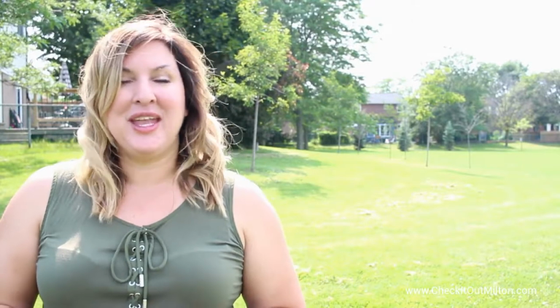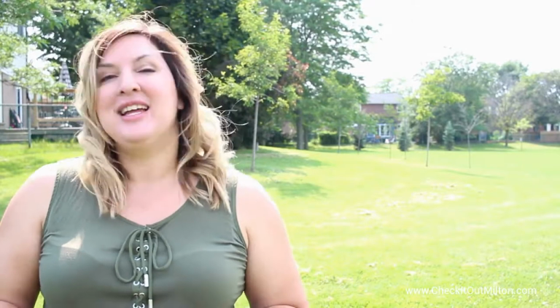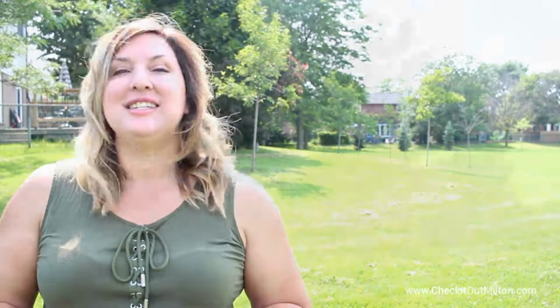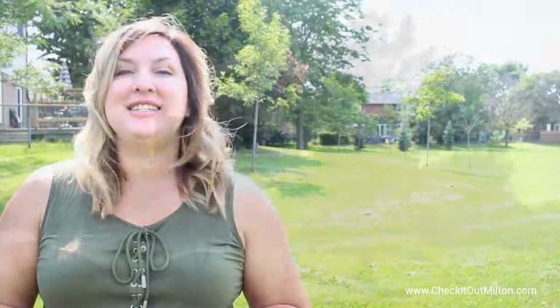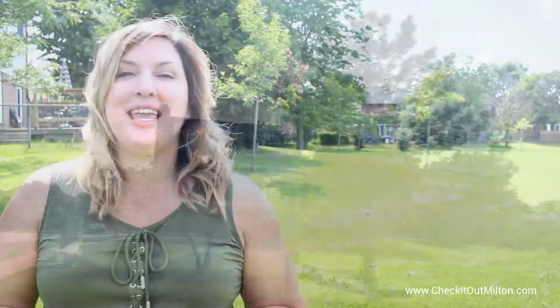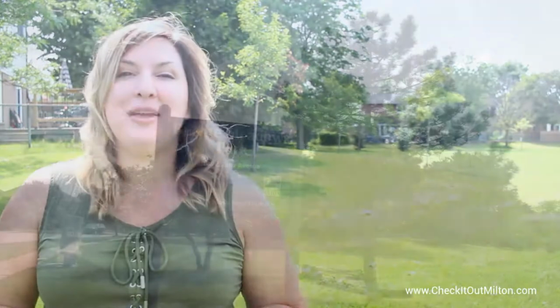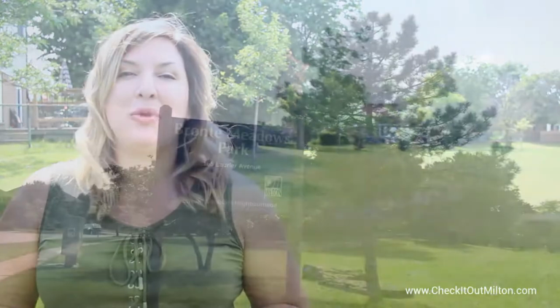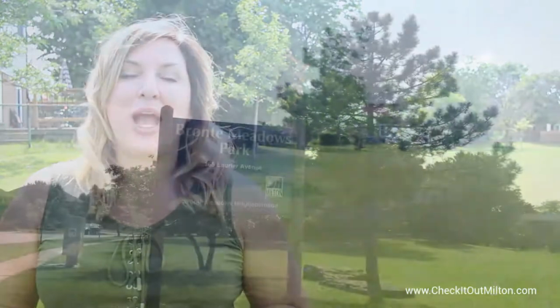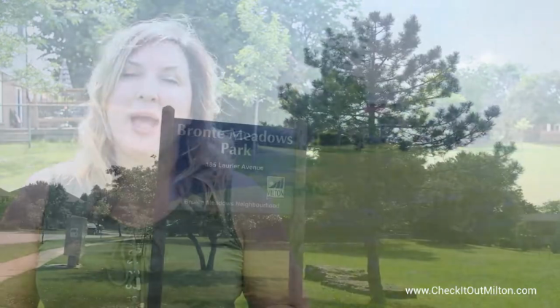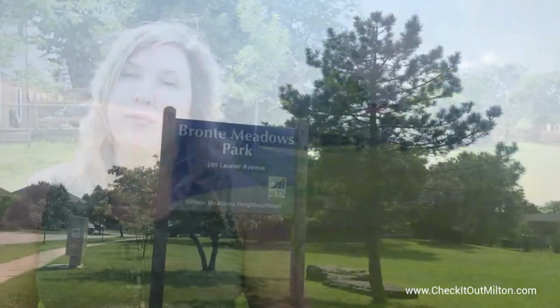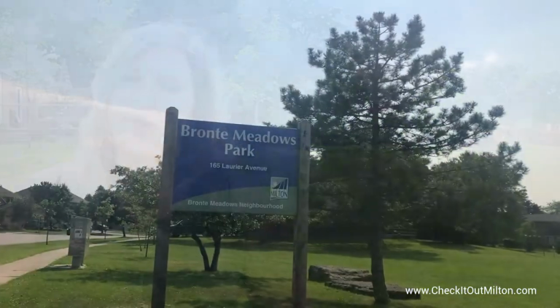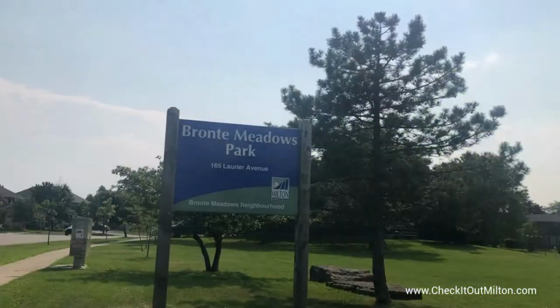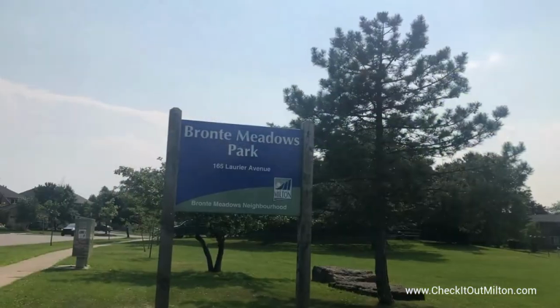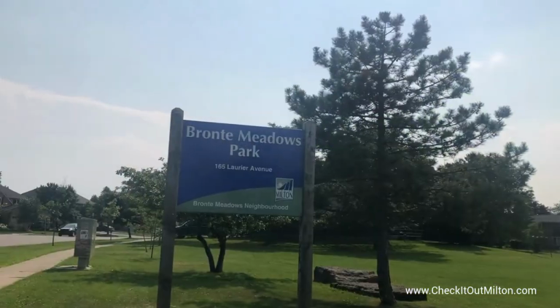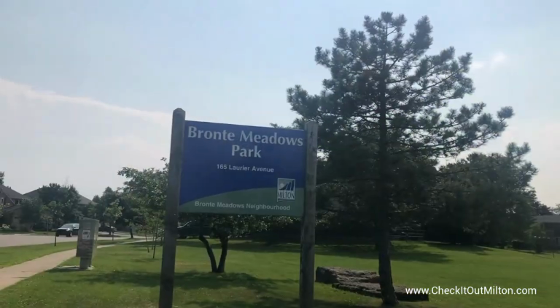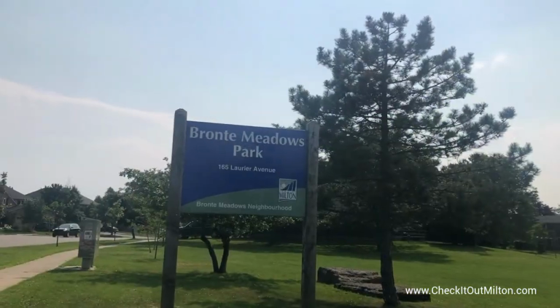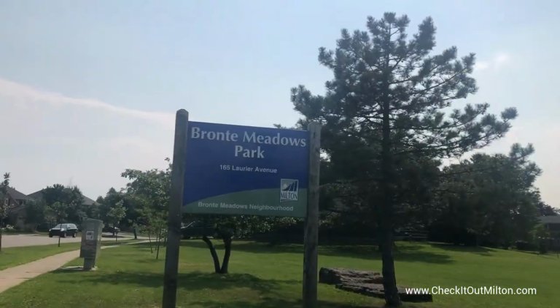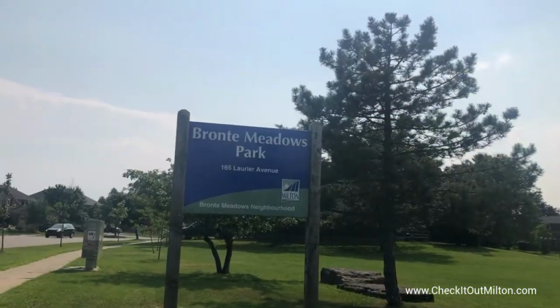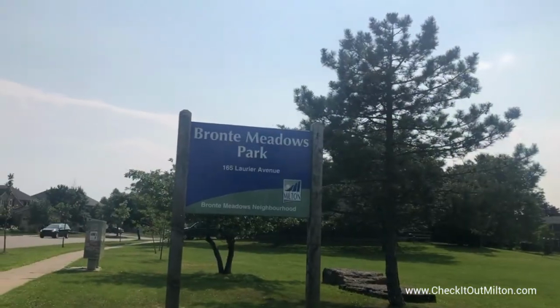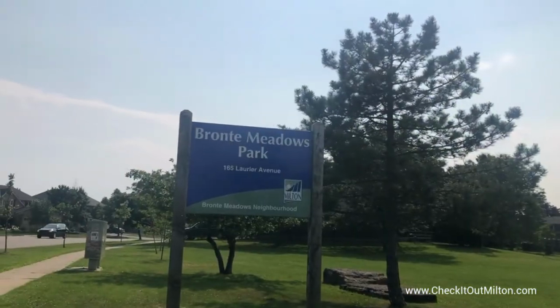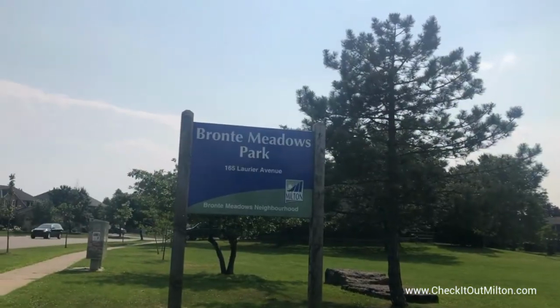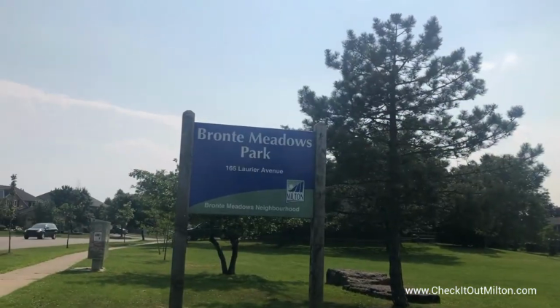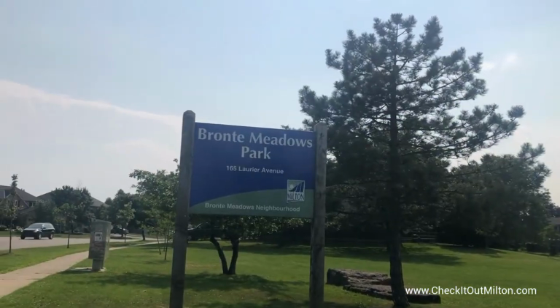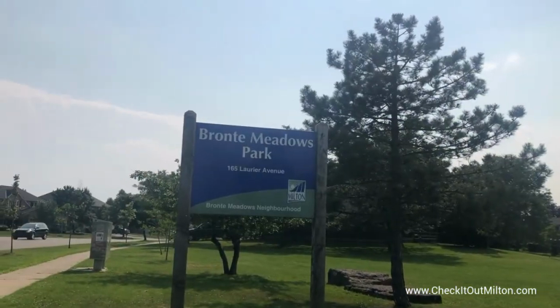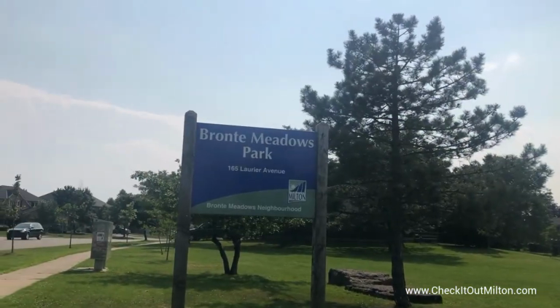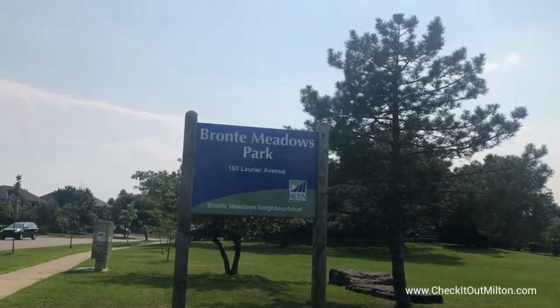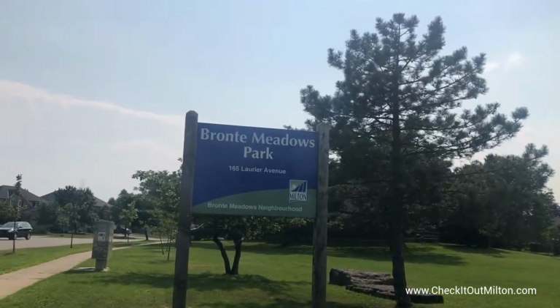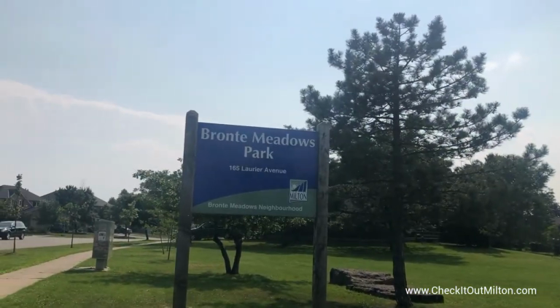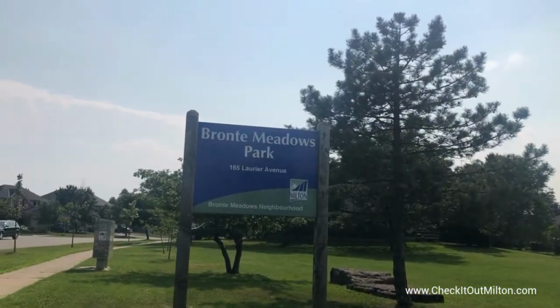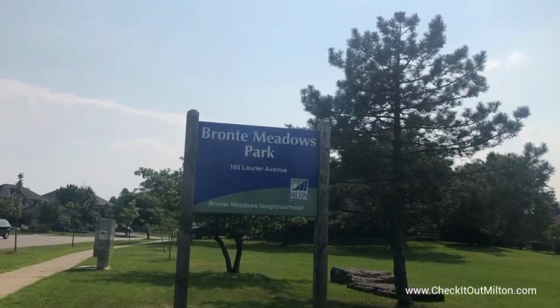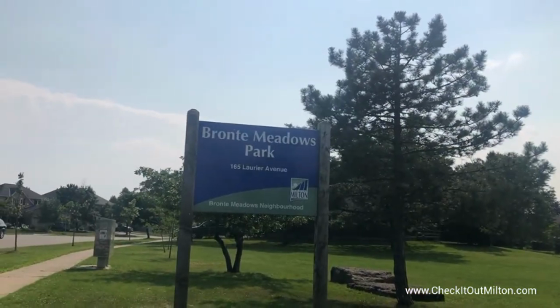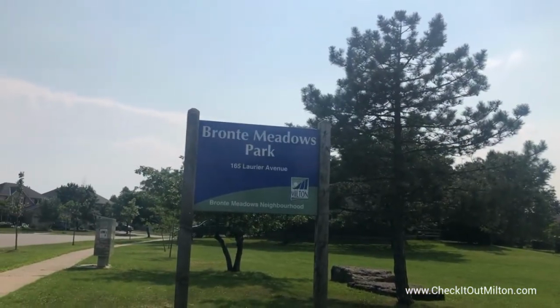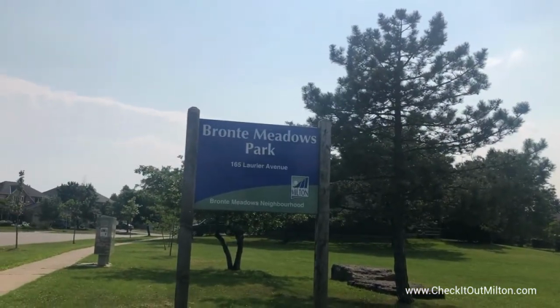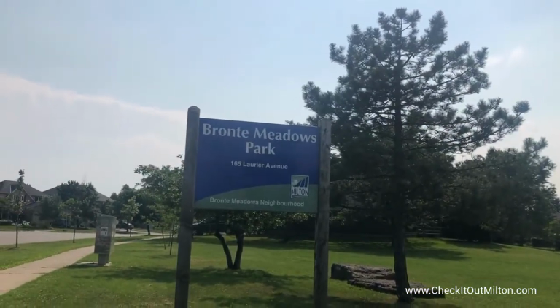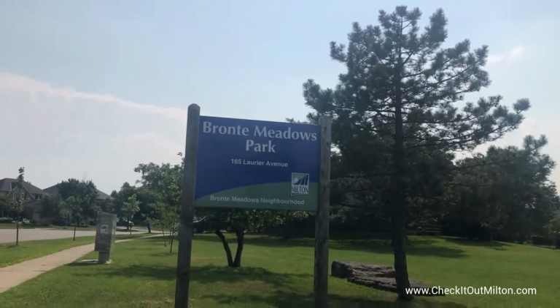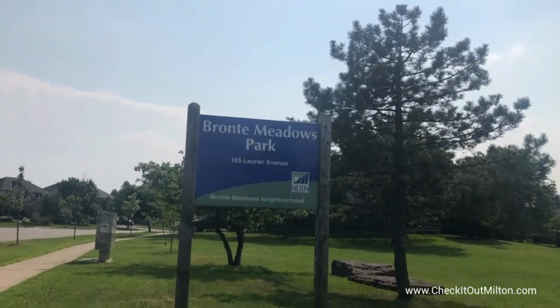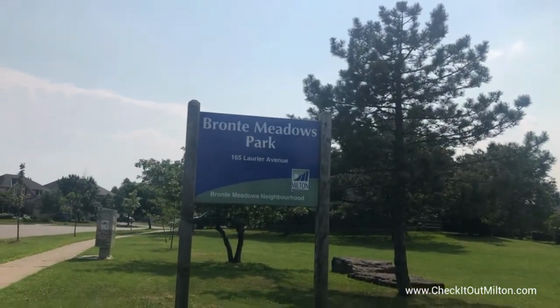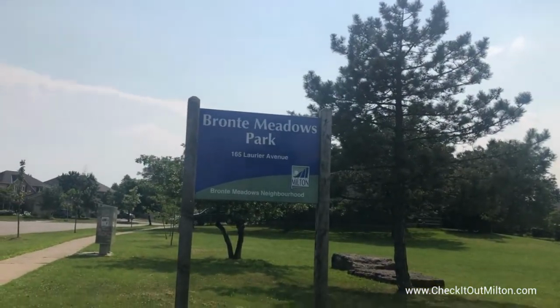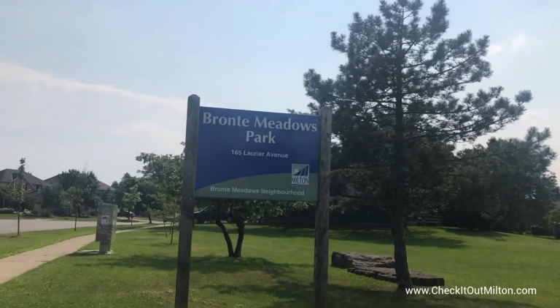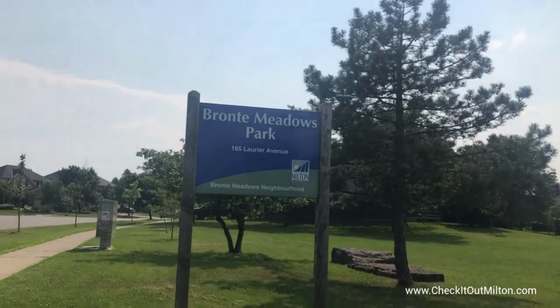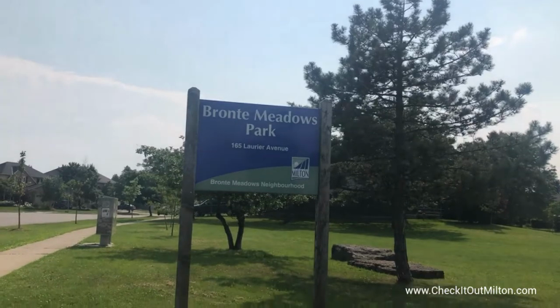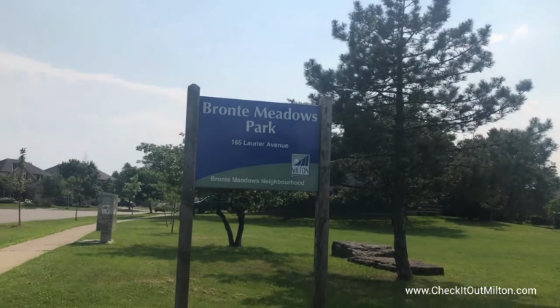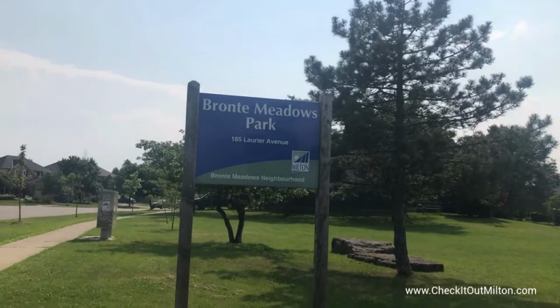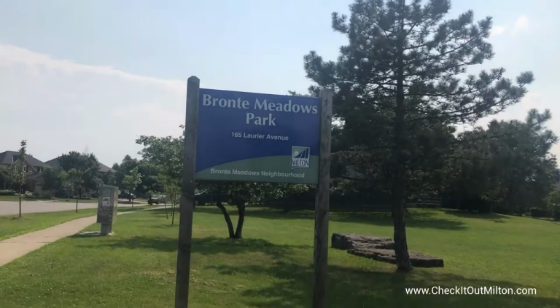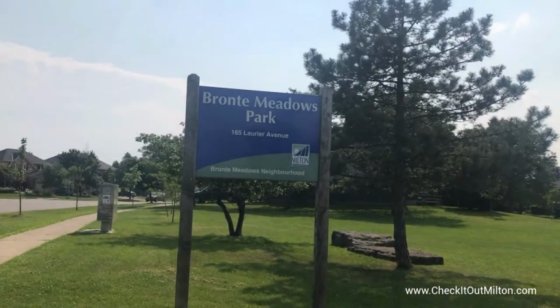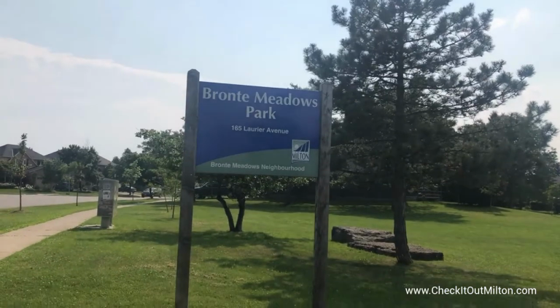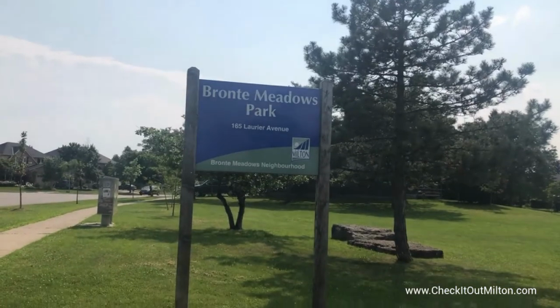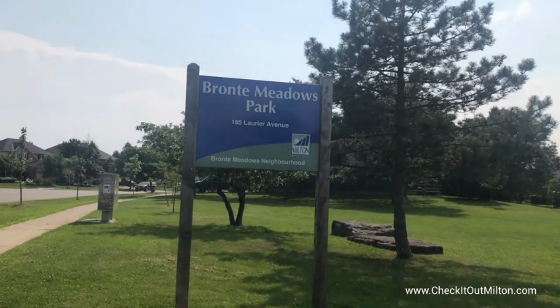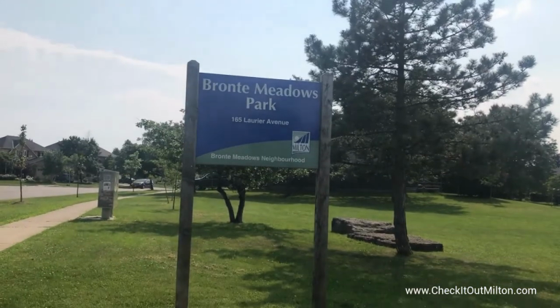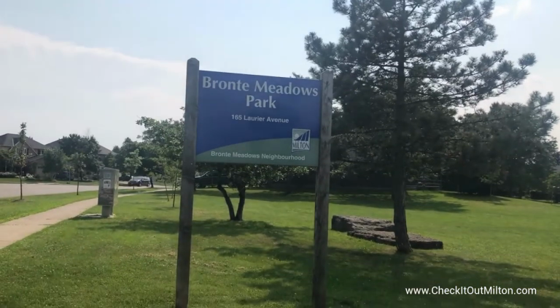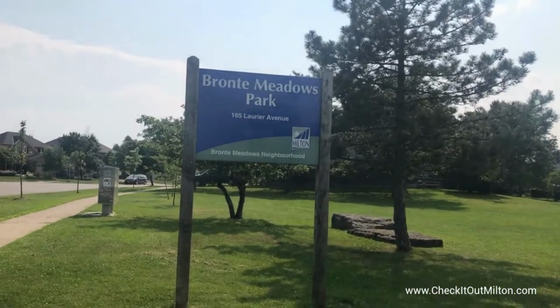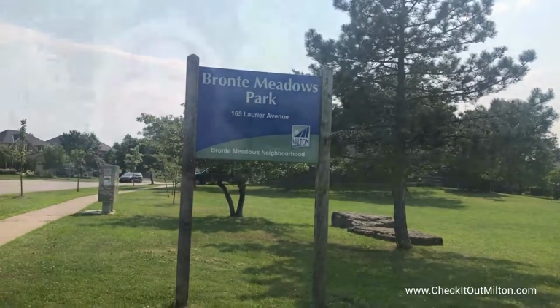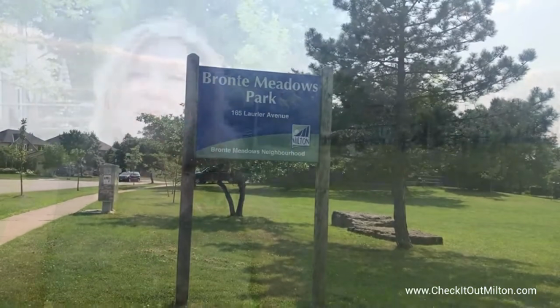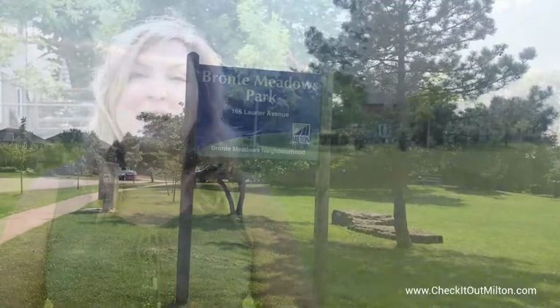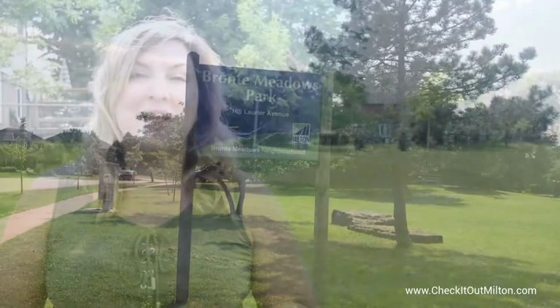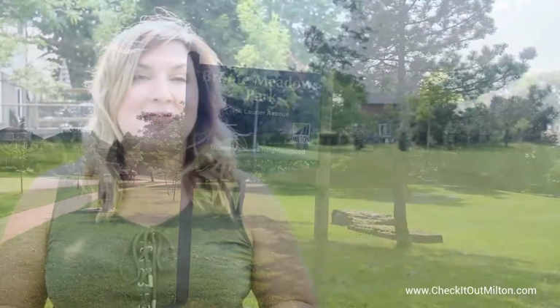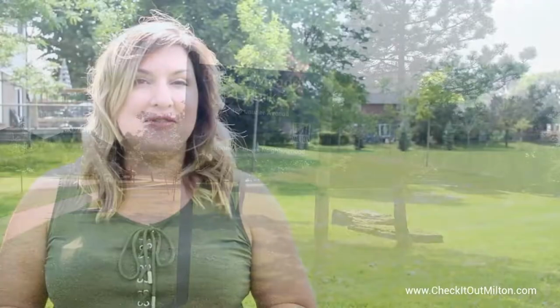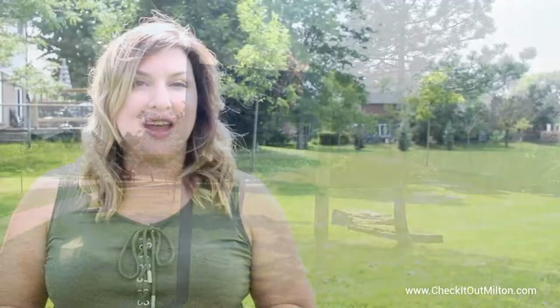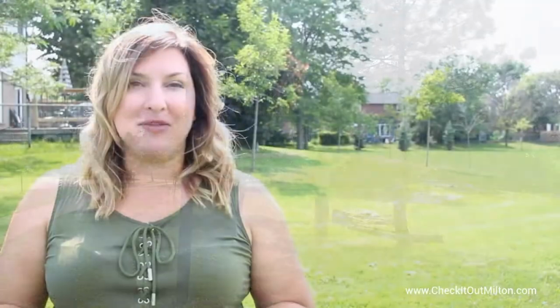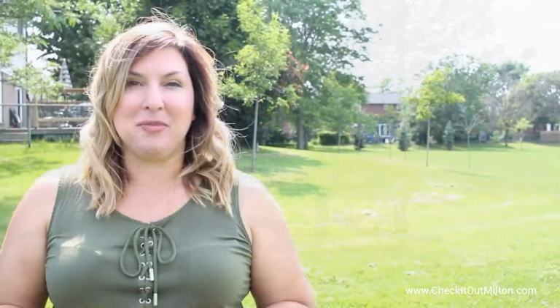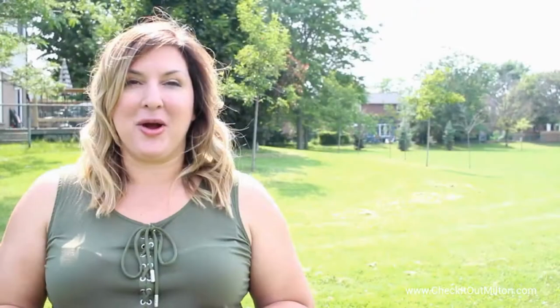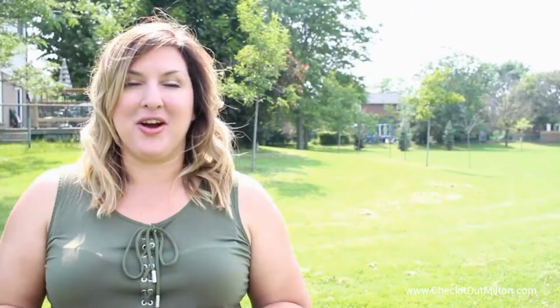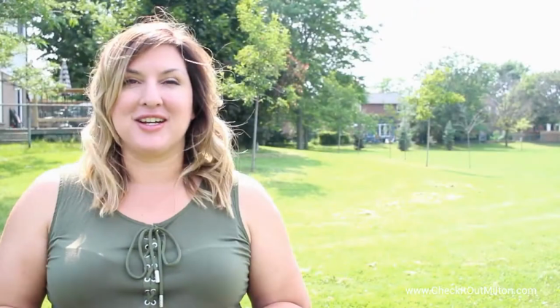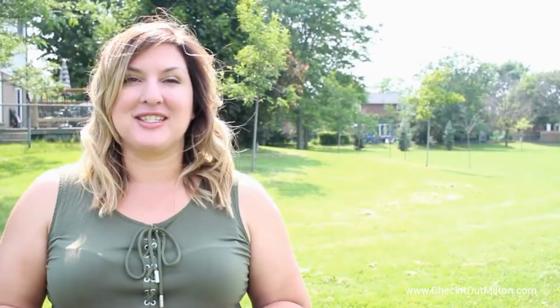Today we're at Bronte Meadows Park here in the Bronte Meadows neighborhood of Milton. This is one of my favorite parks.